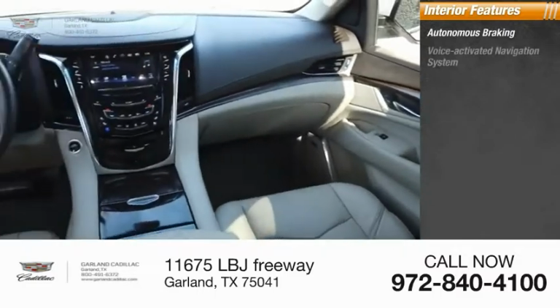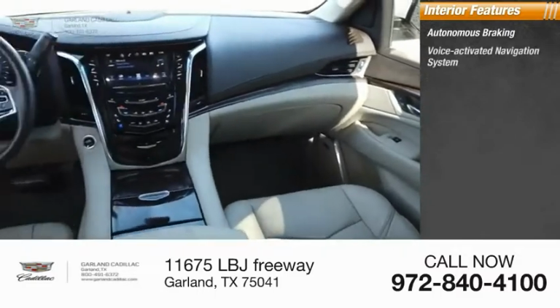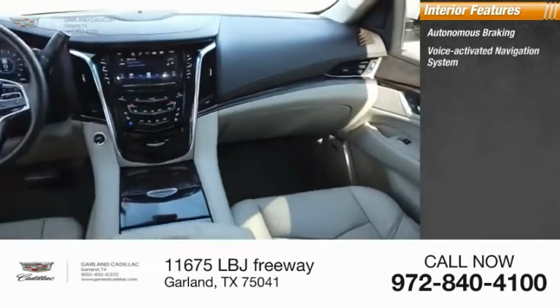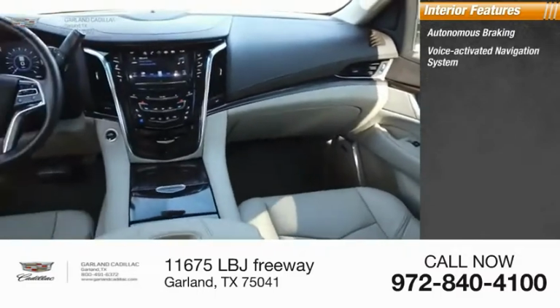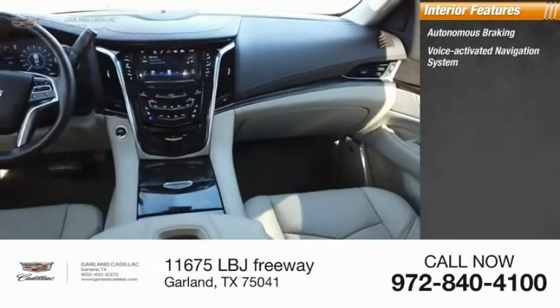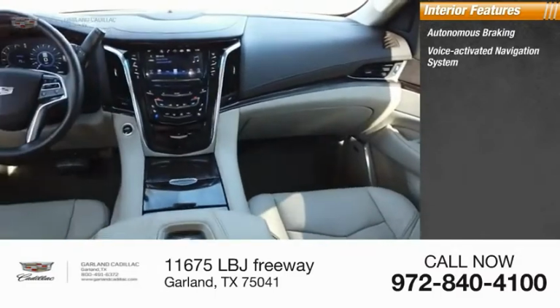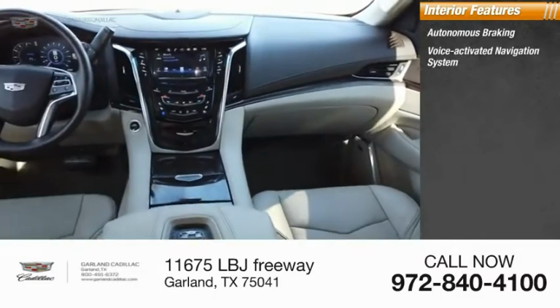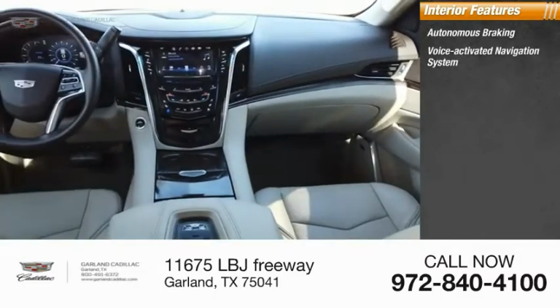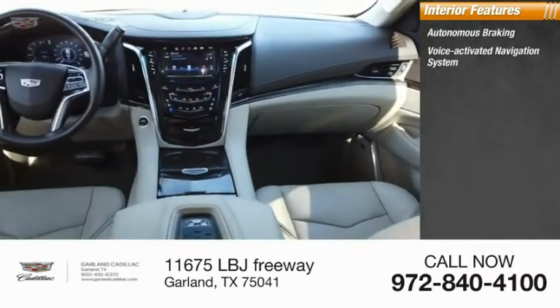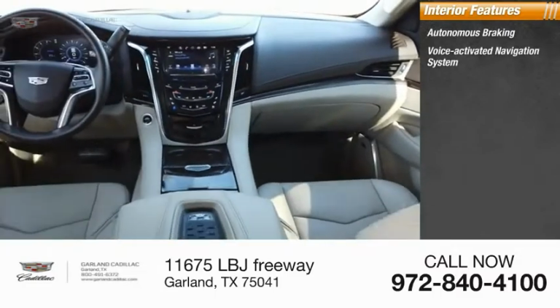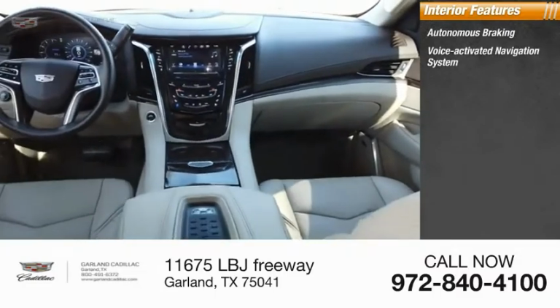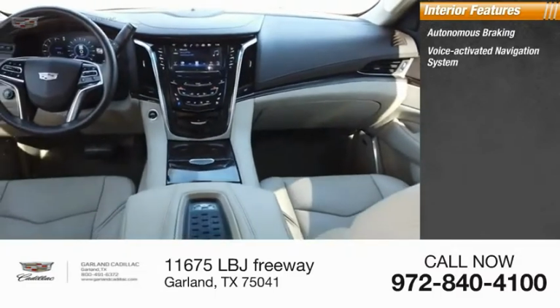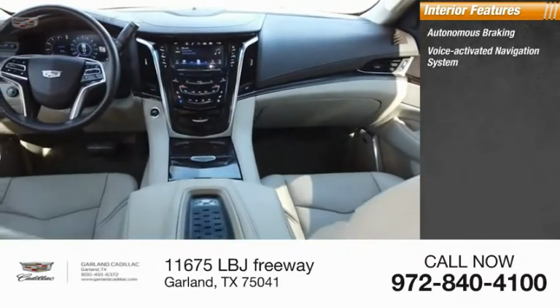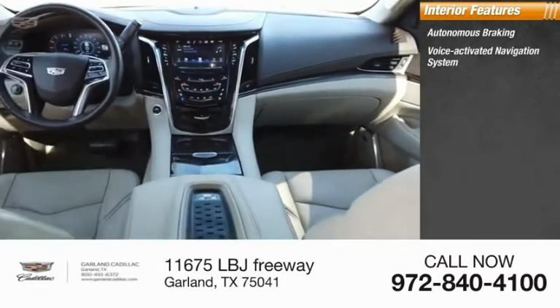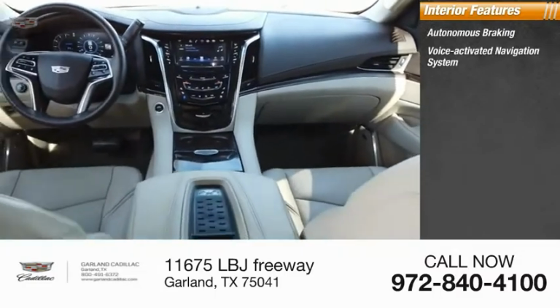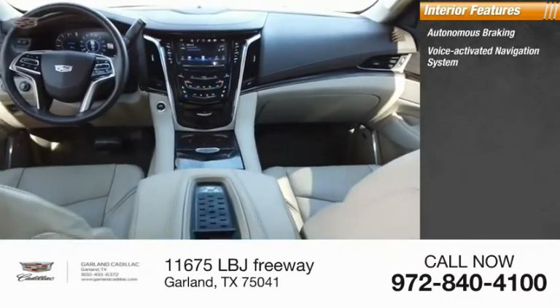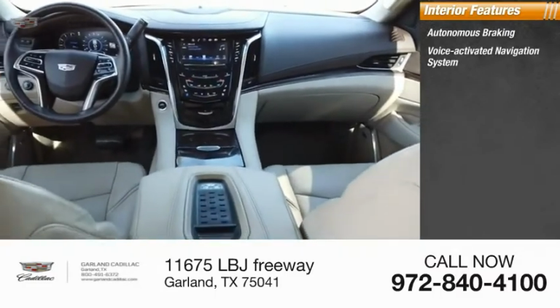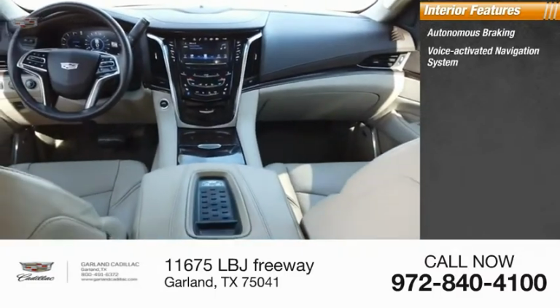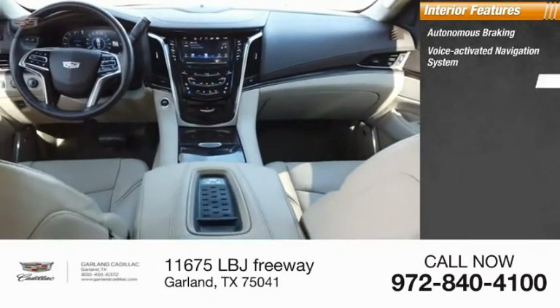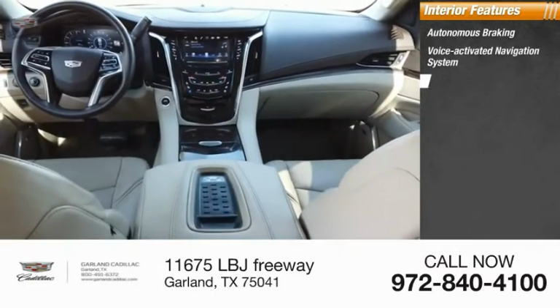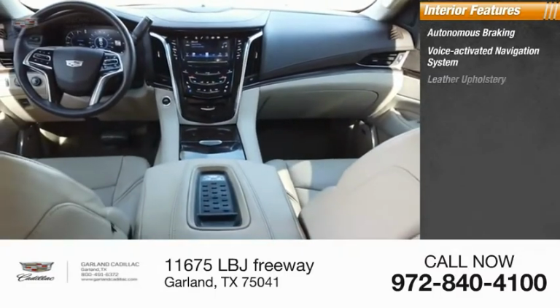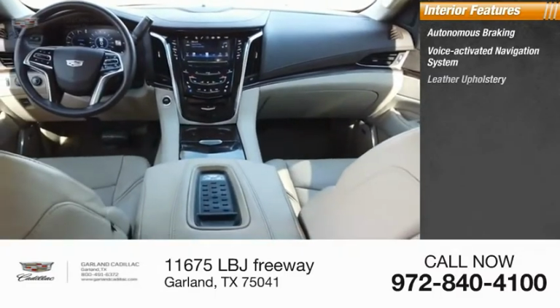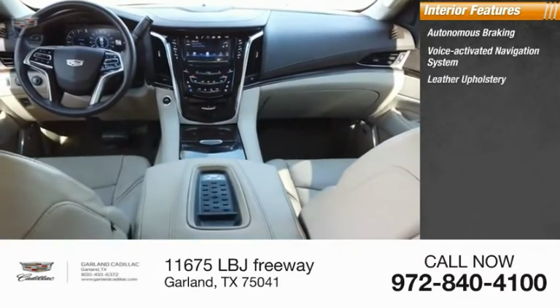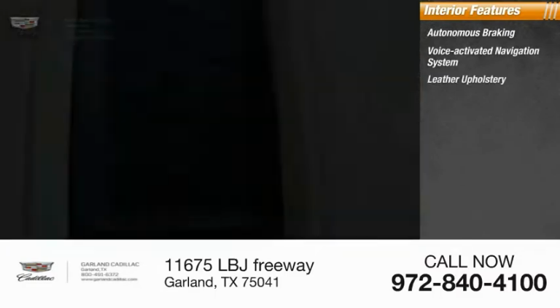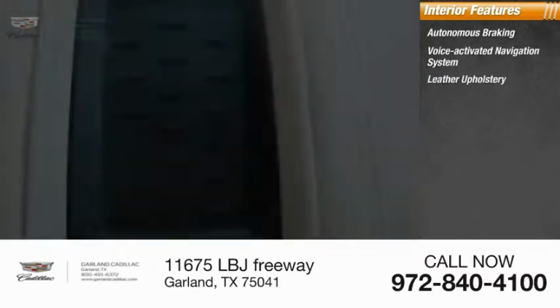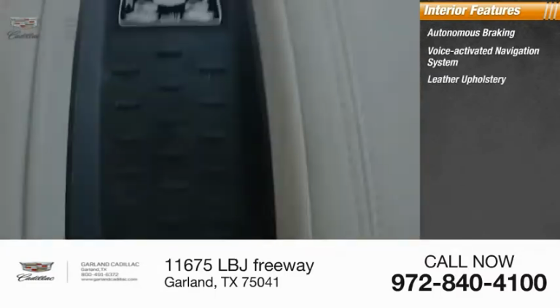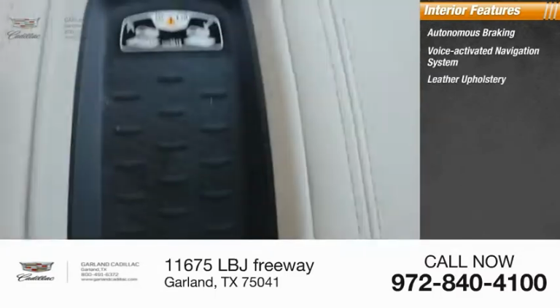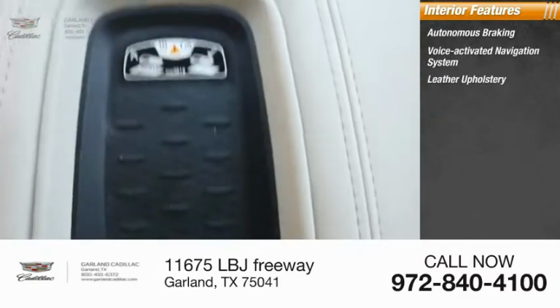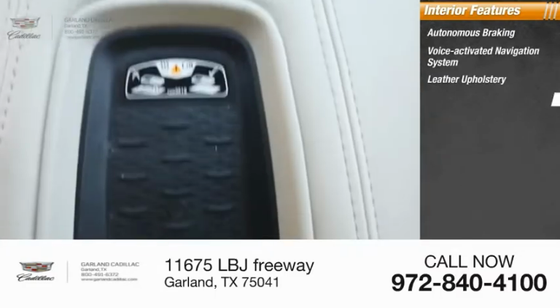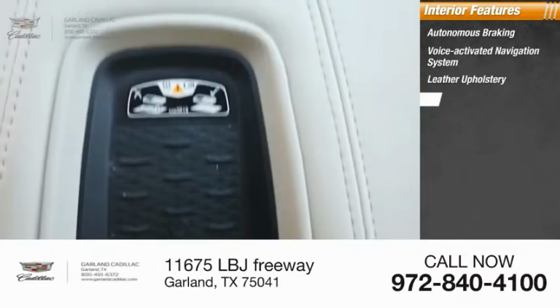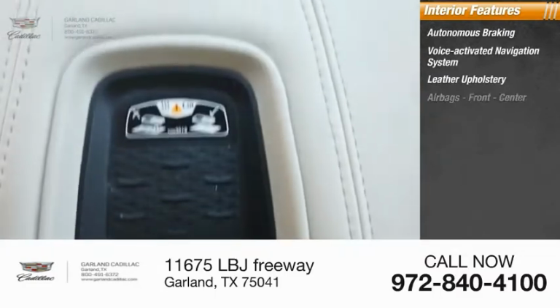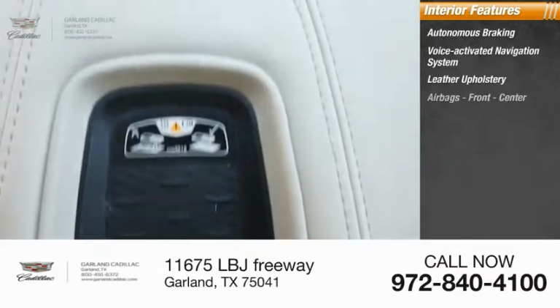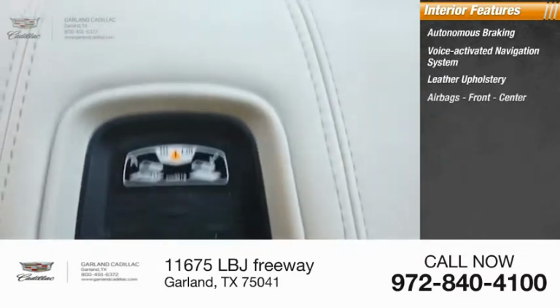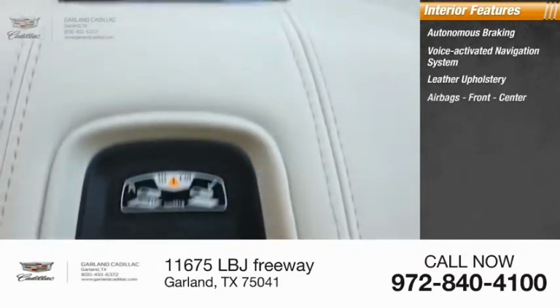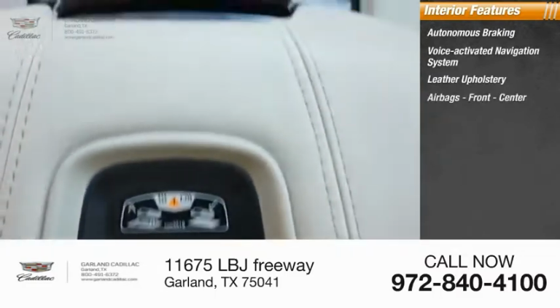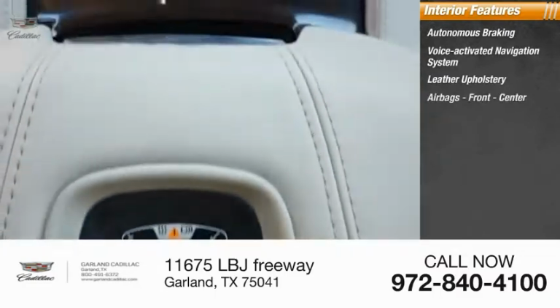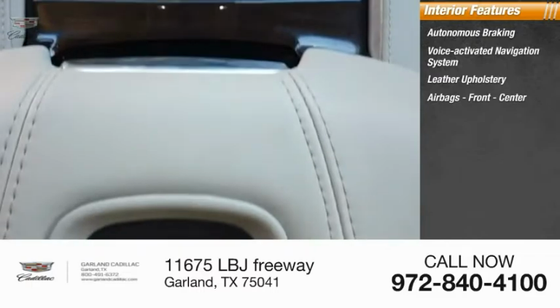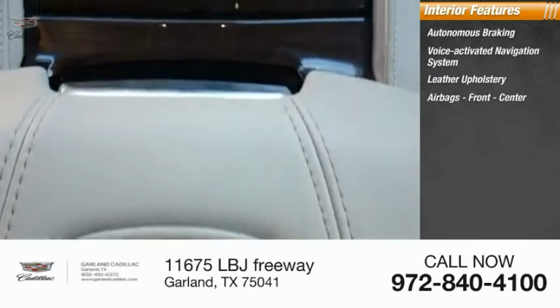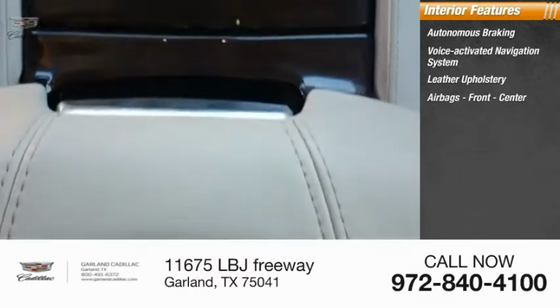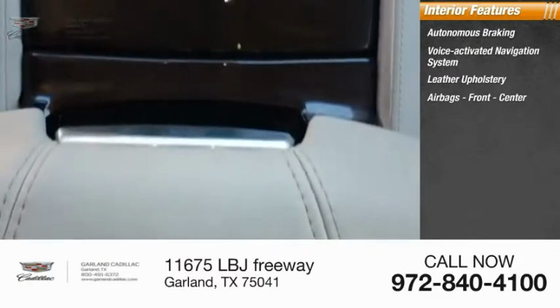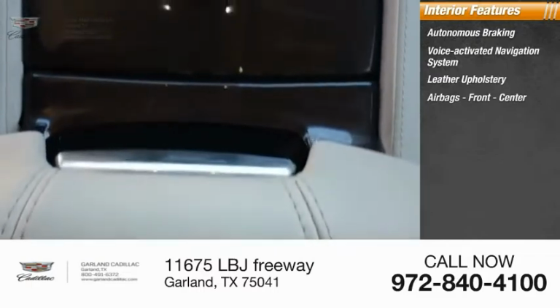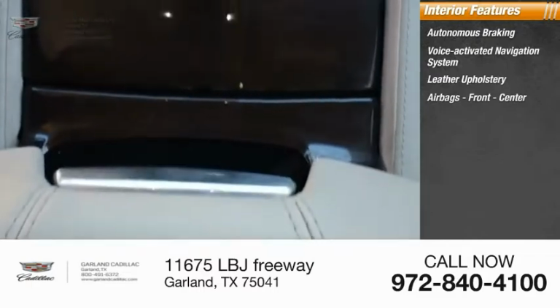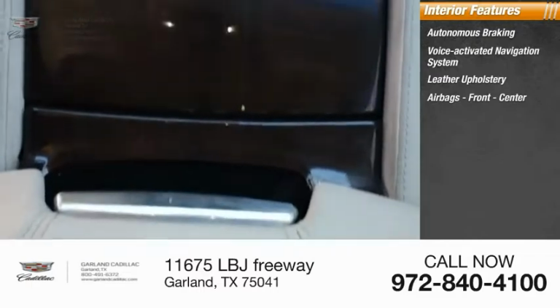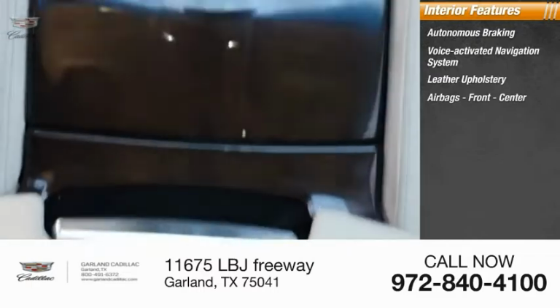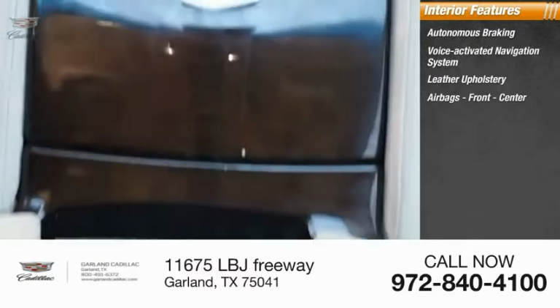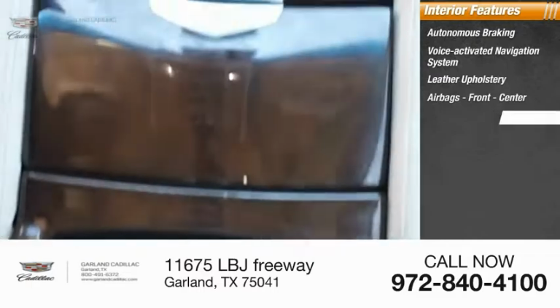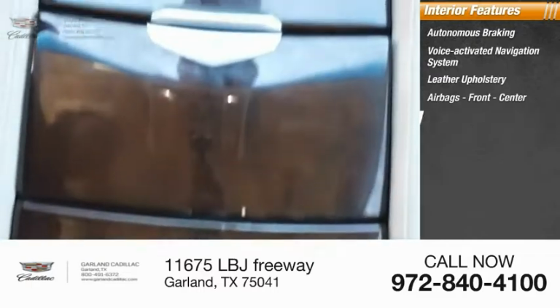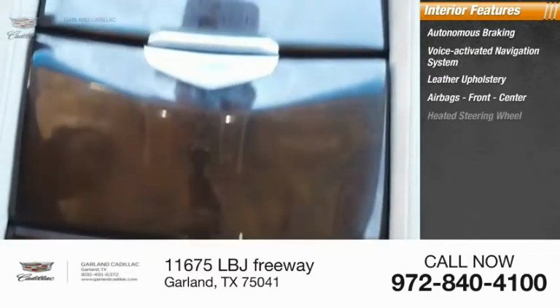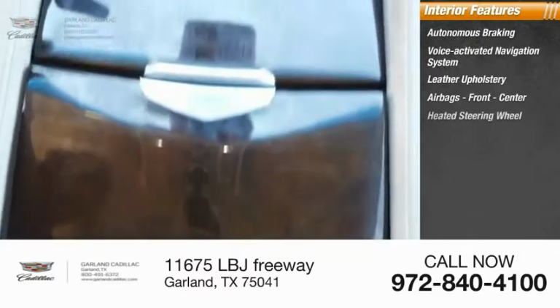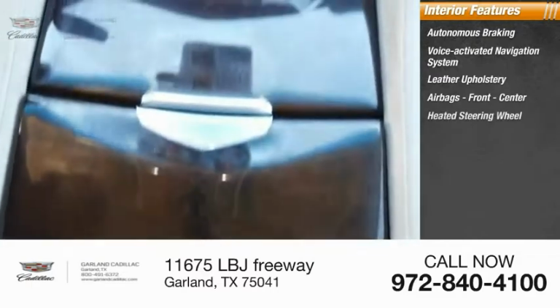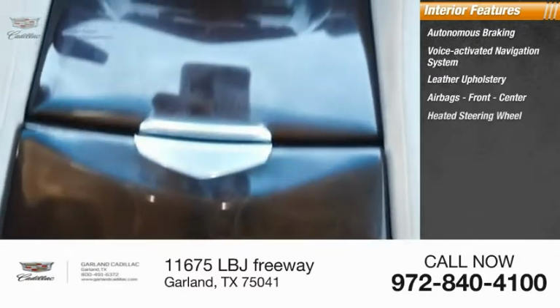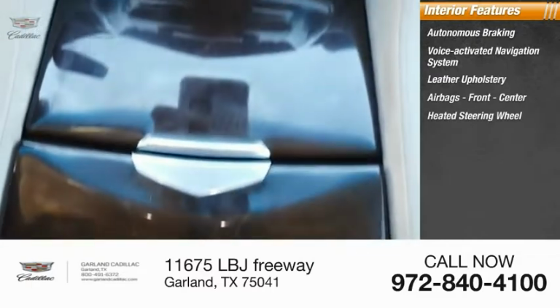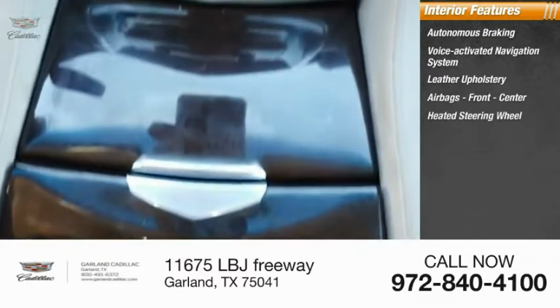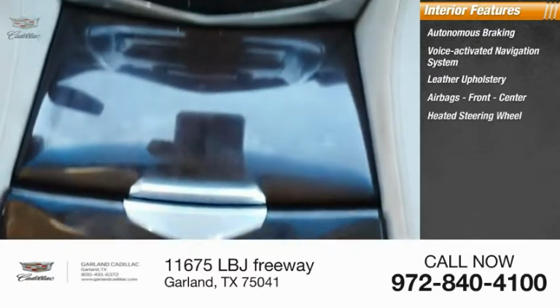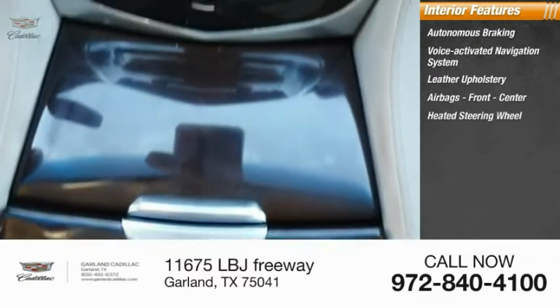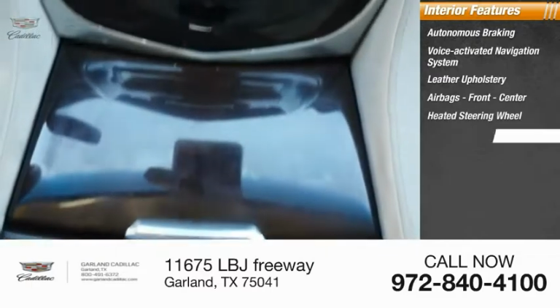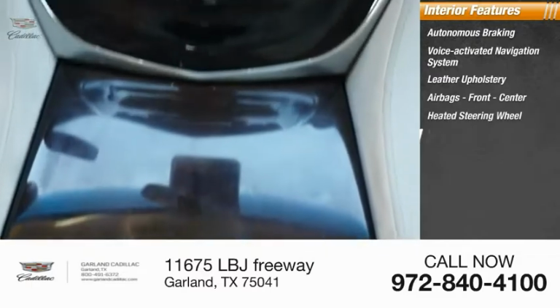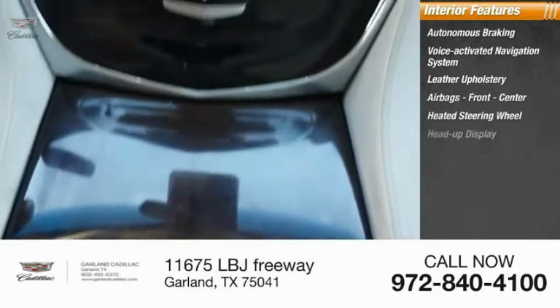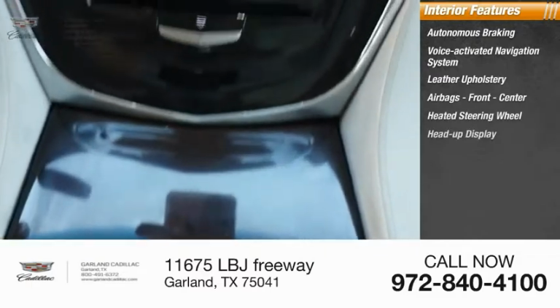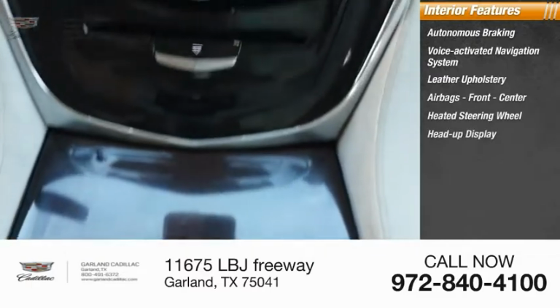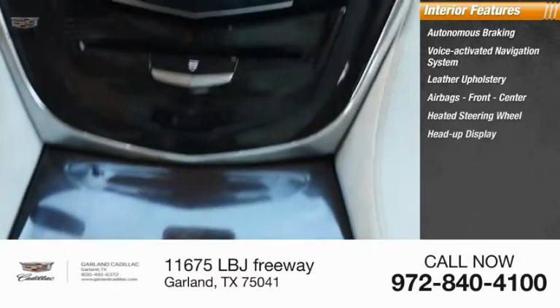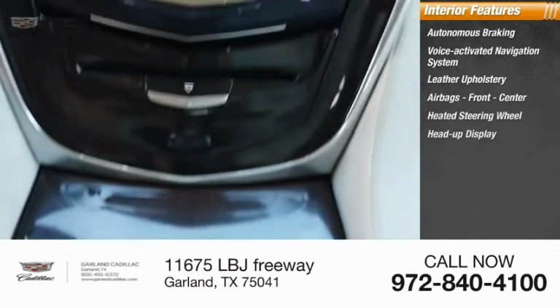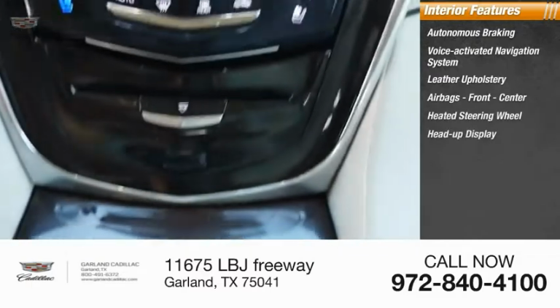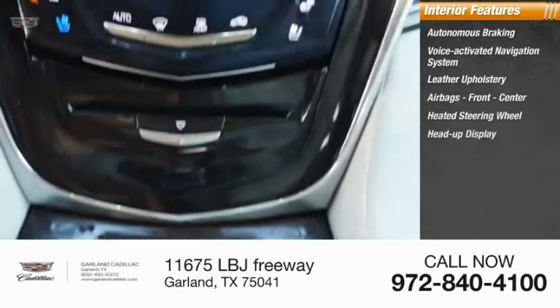Voice-activated navigation system, leather upholstery, airbags front and center, heated steering wheel, heads-up display.